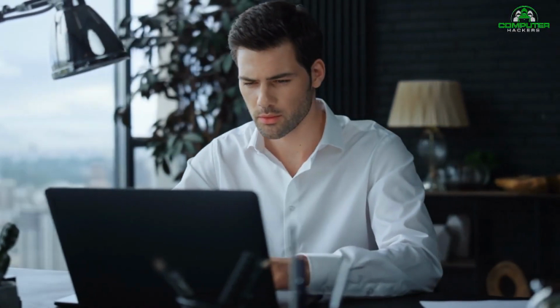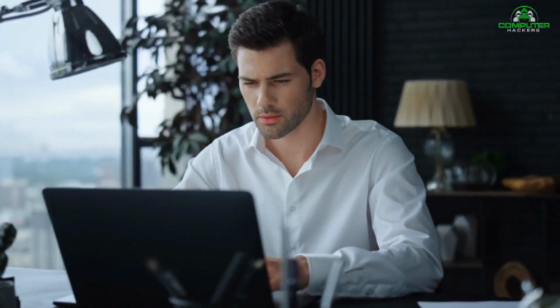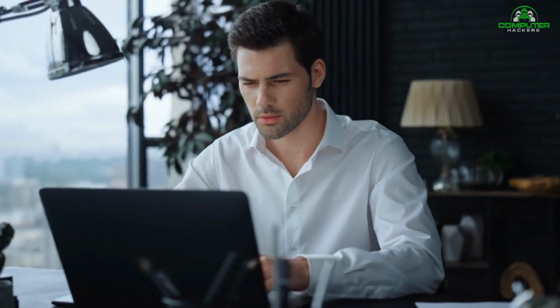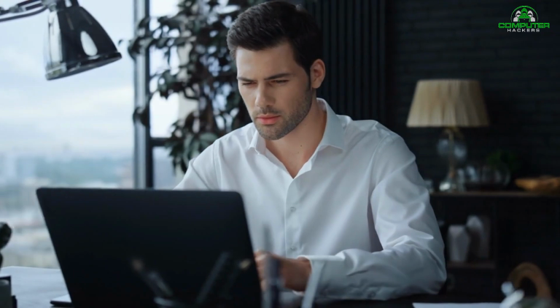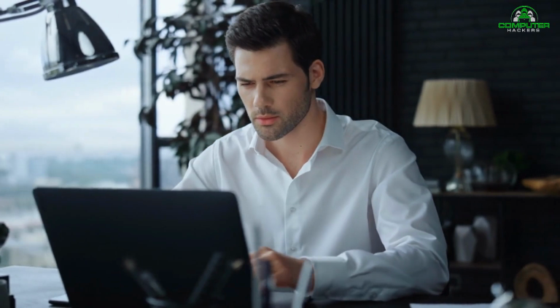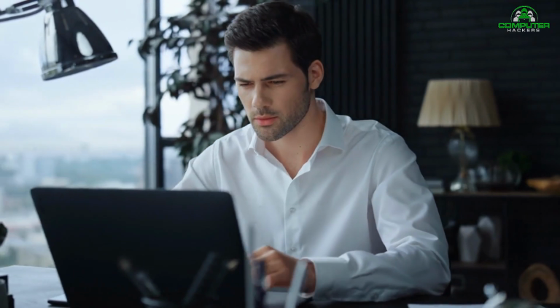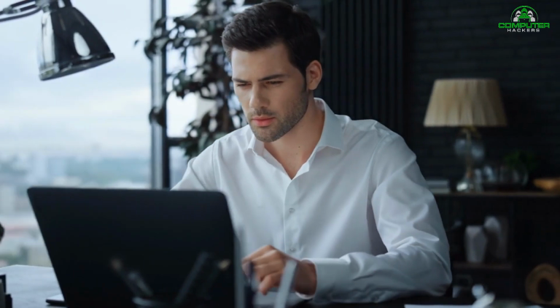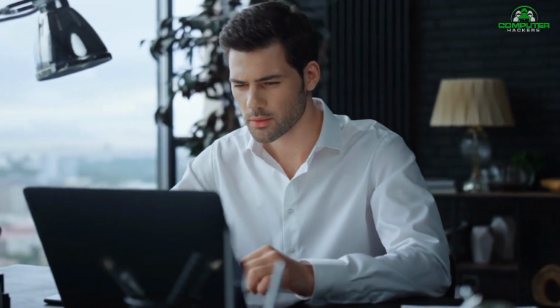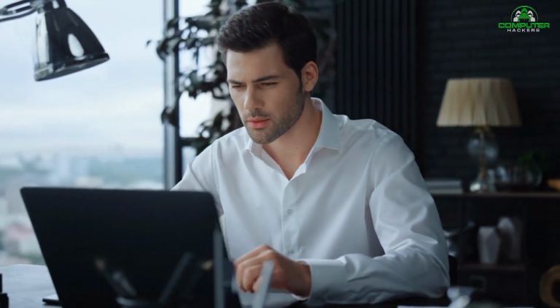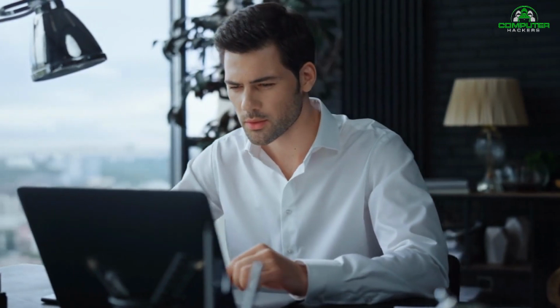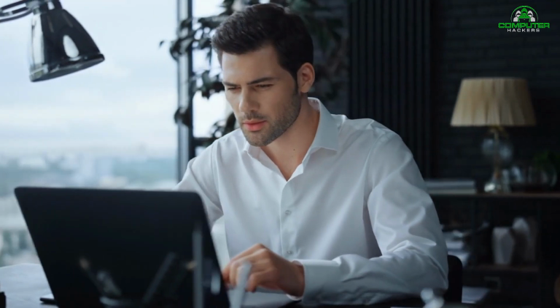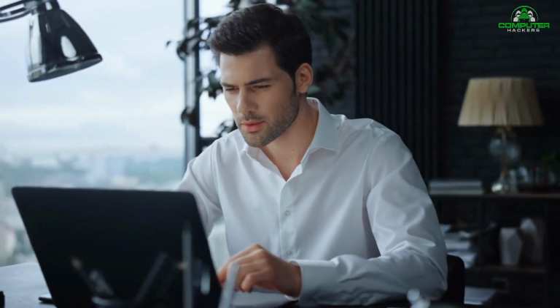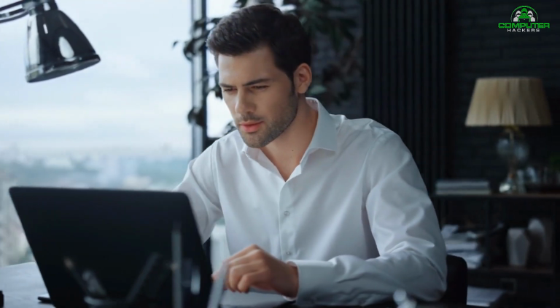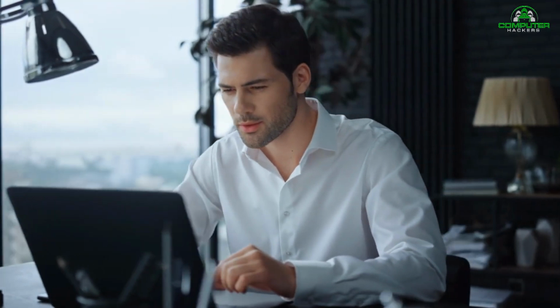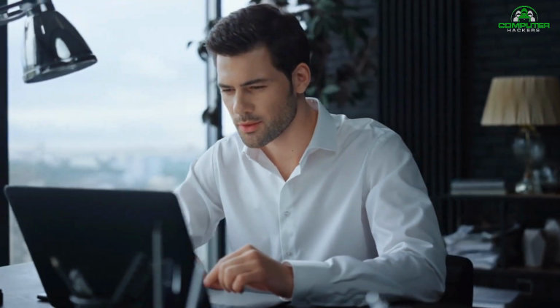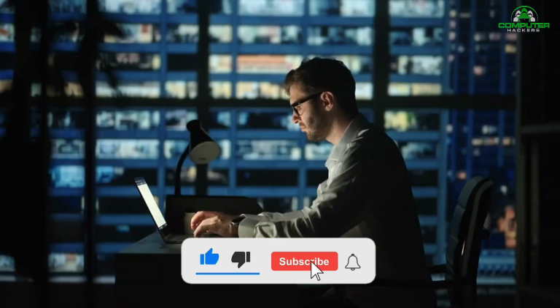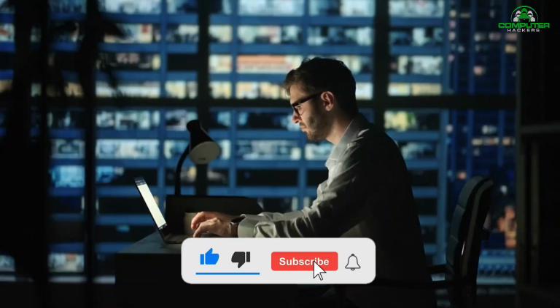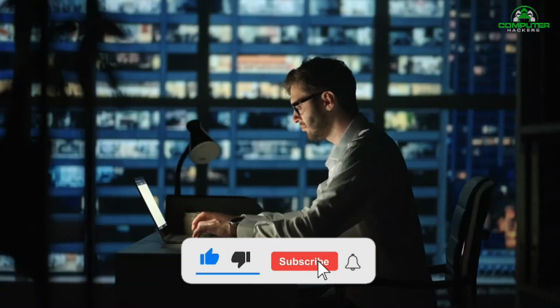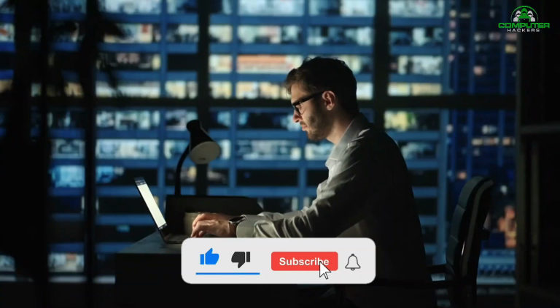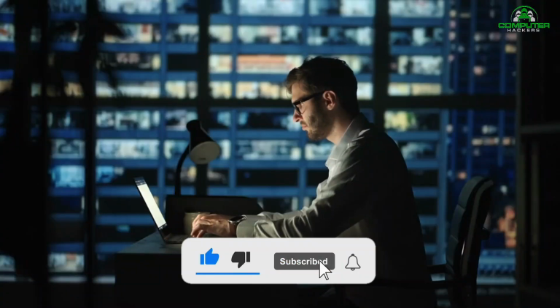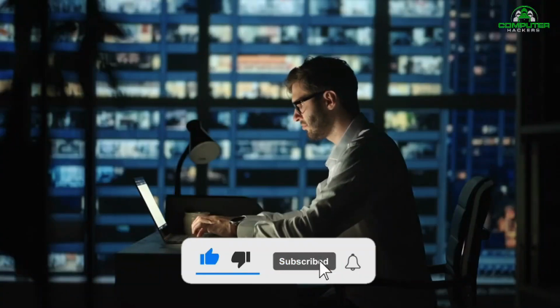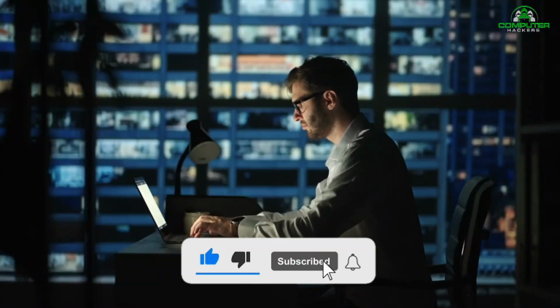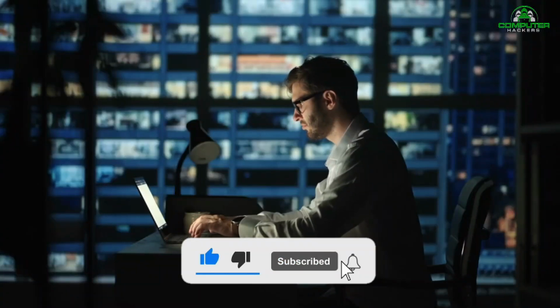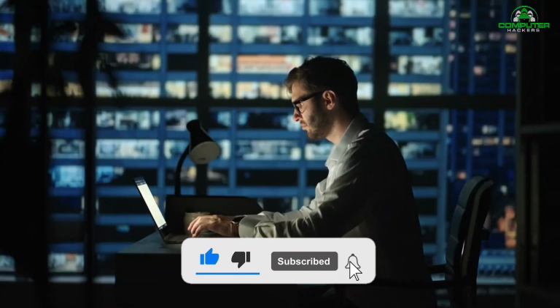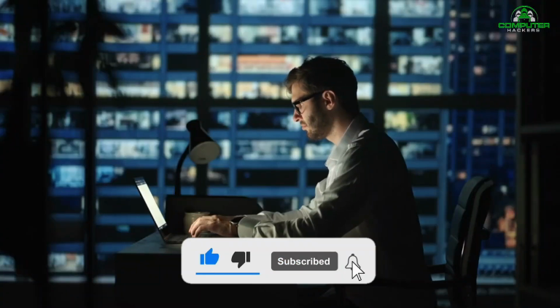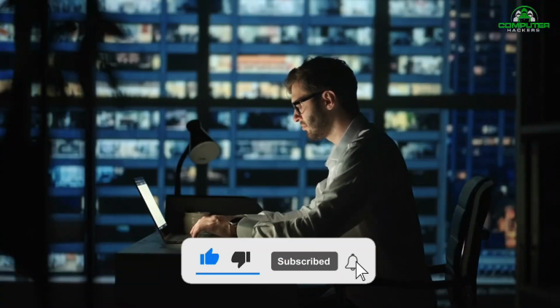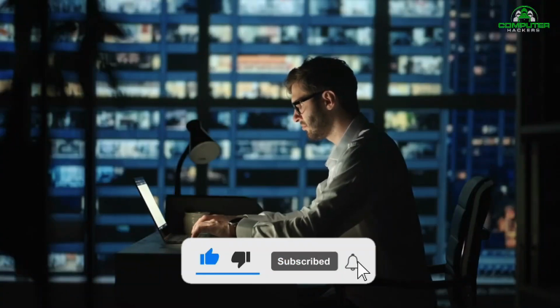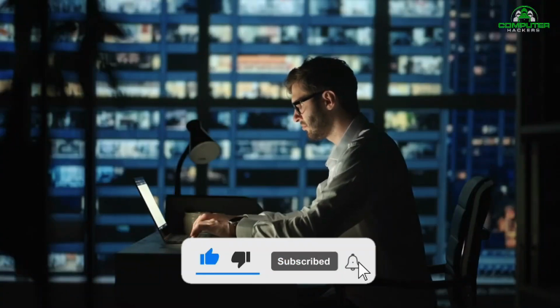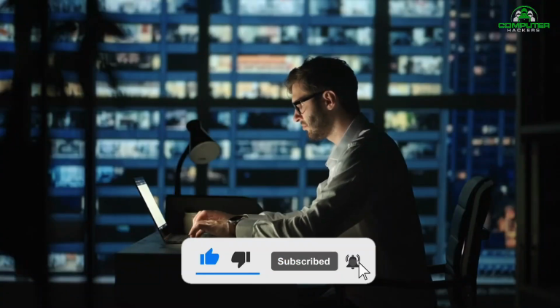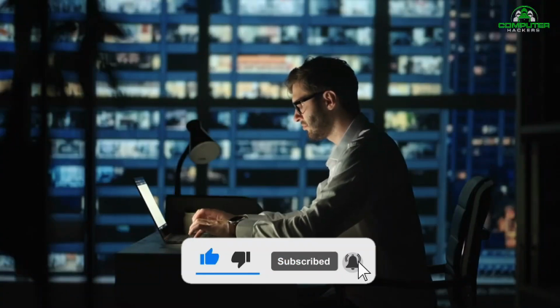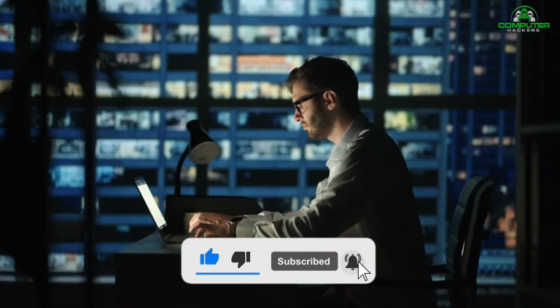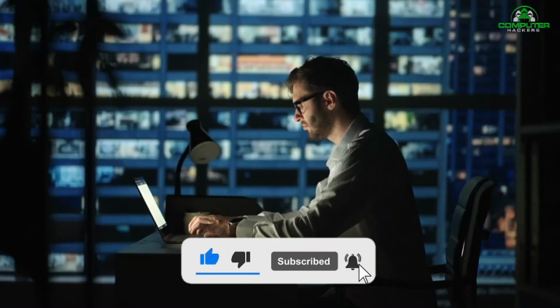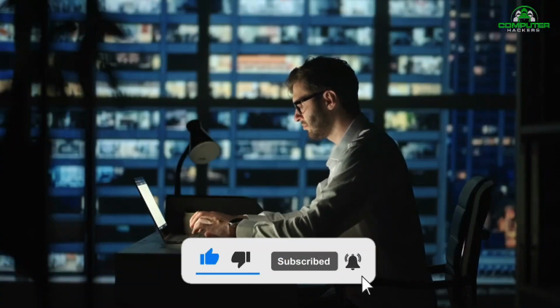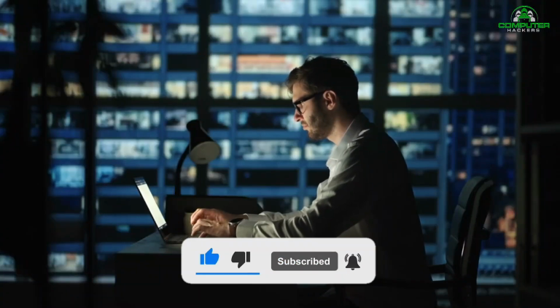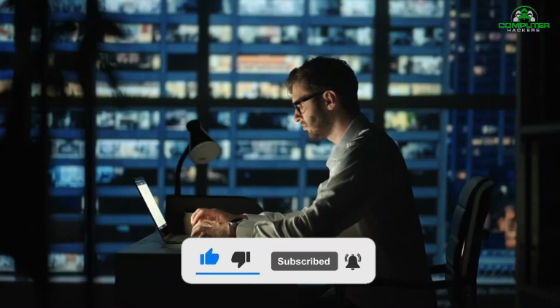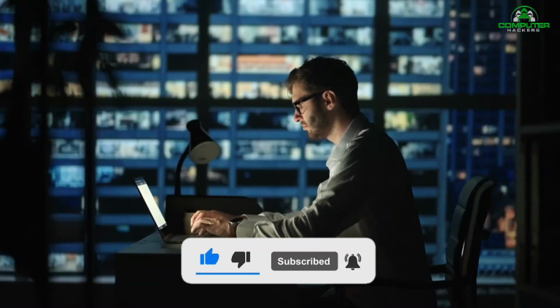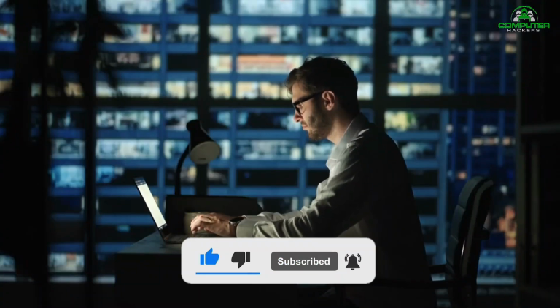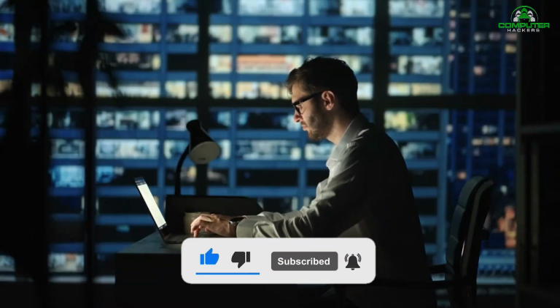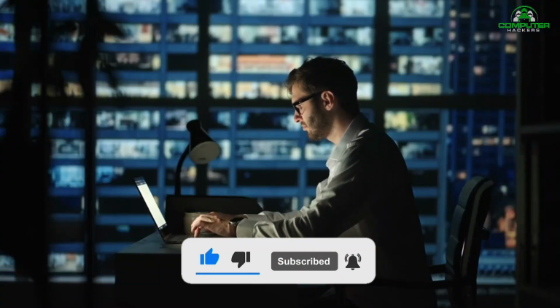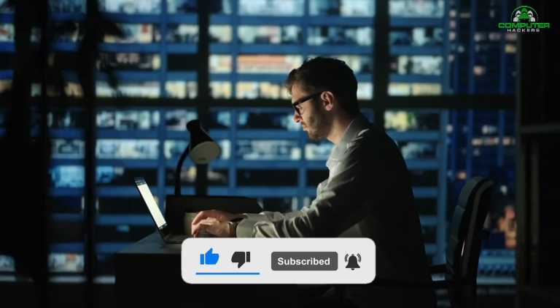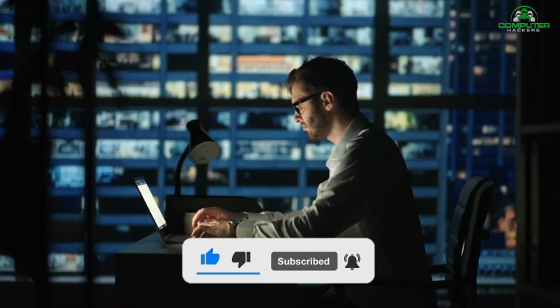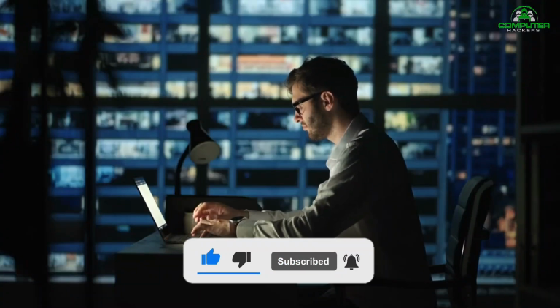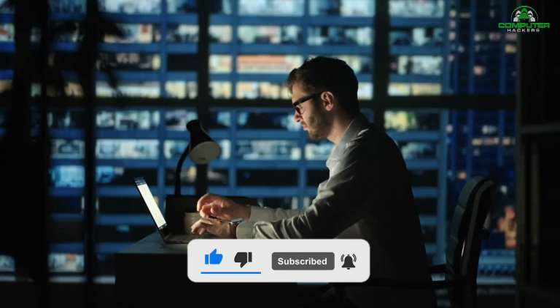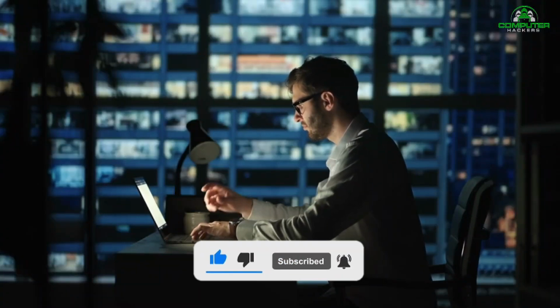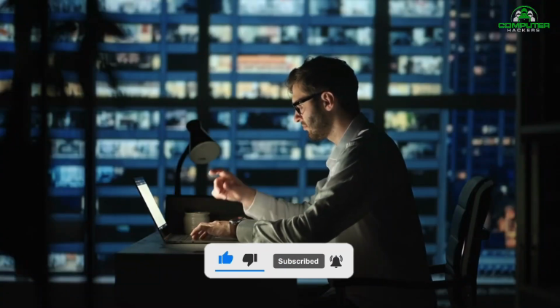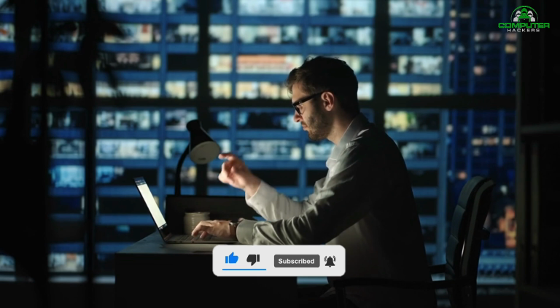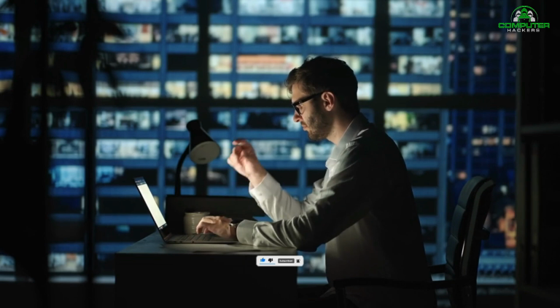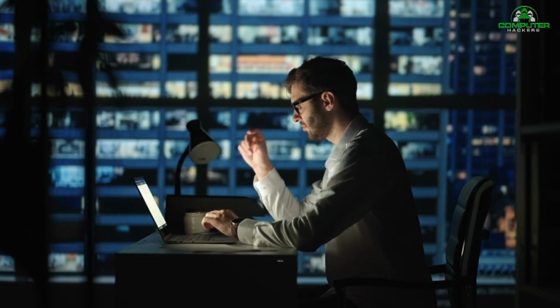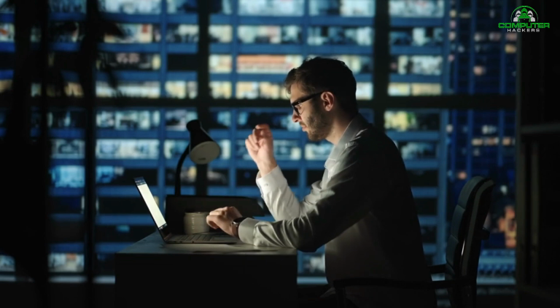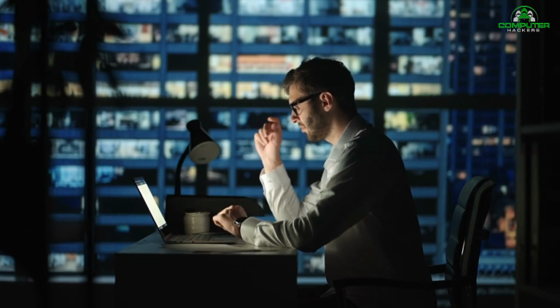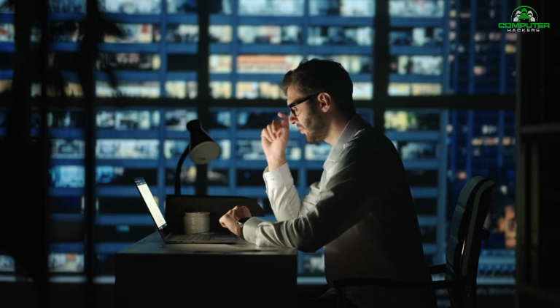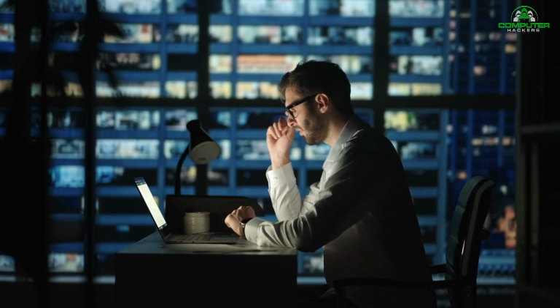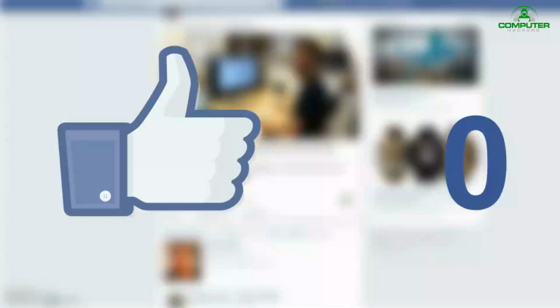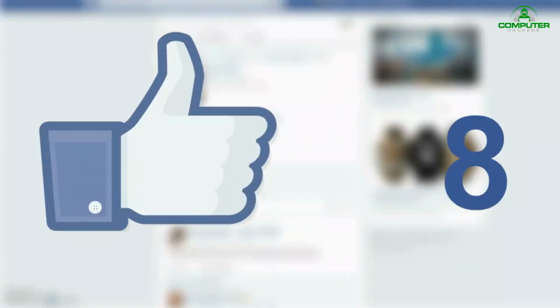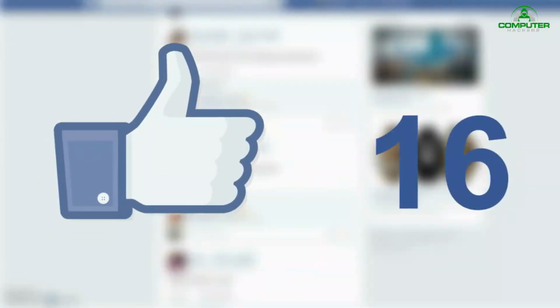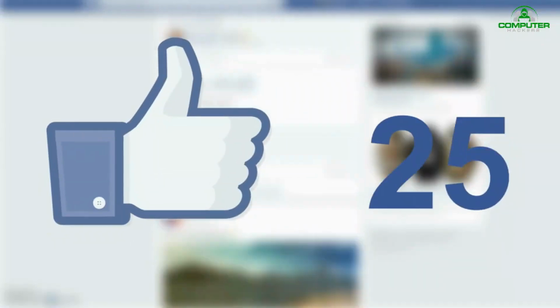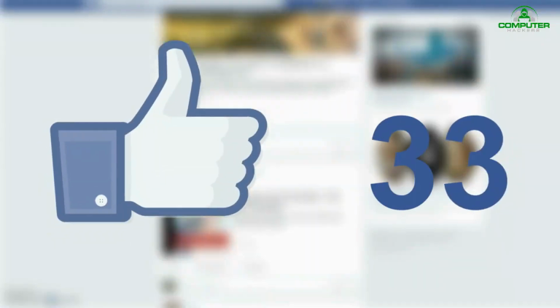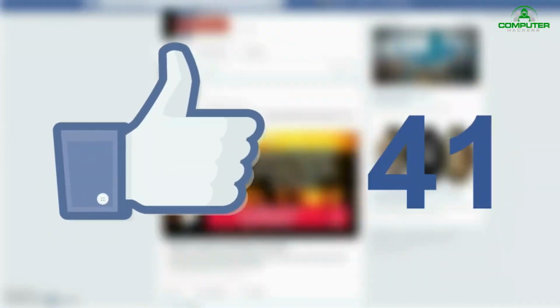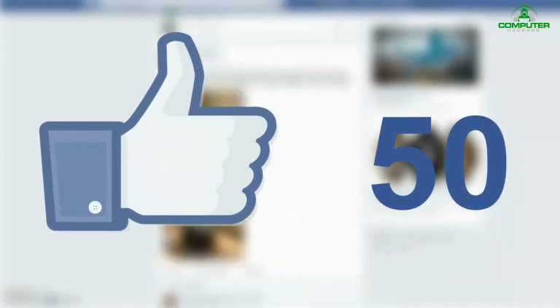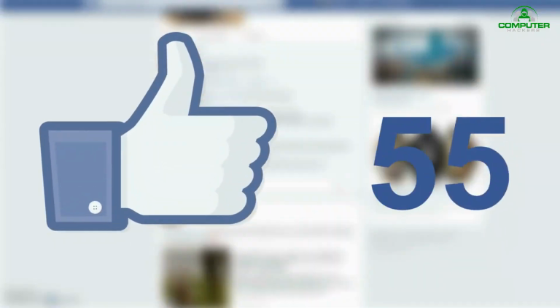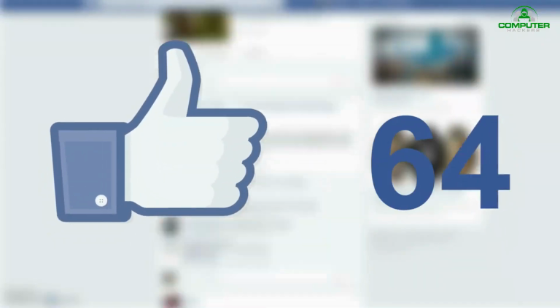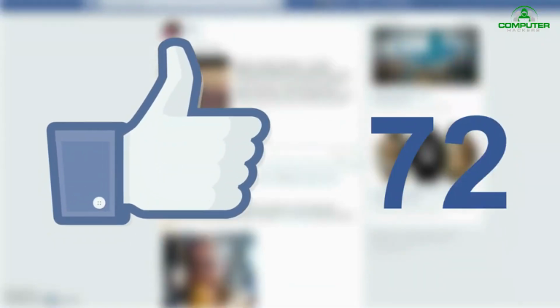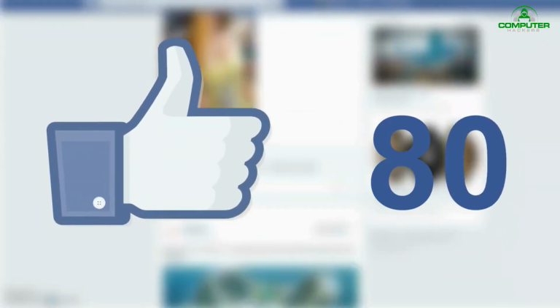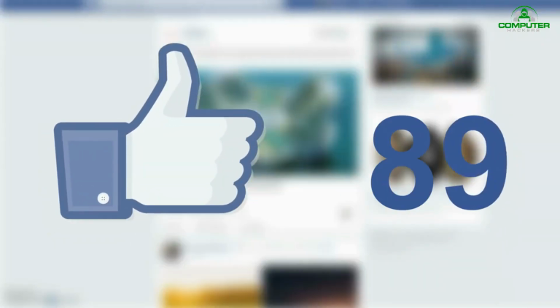Please keep supporting us. If you're not subscribed, subscribe now. And if you like our content, don't forget to hit the like button.